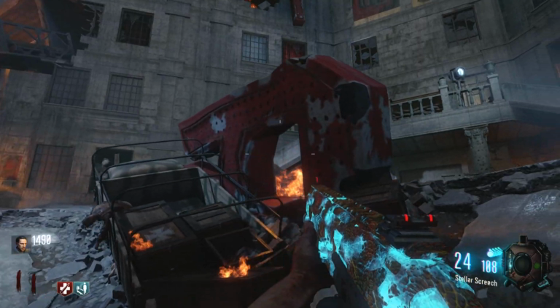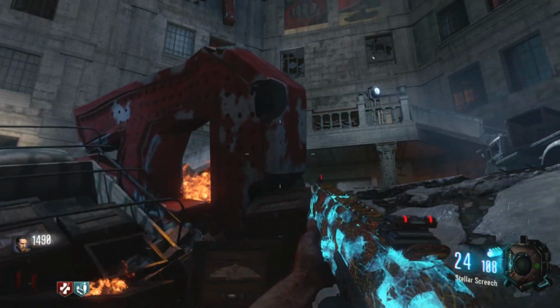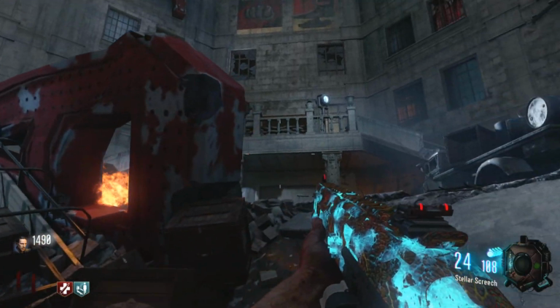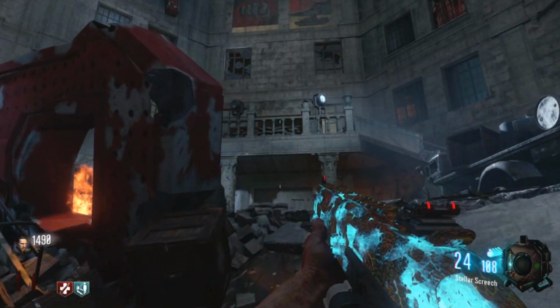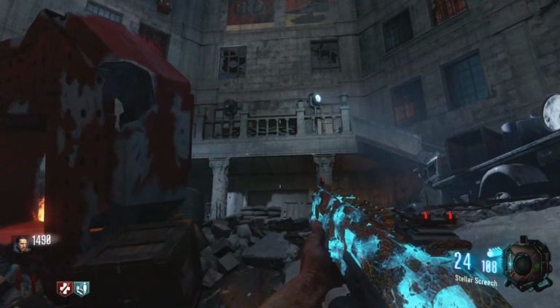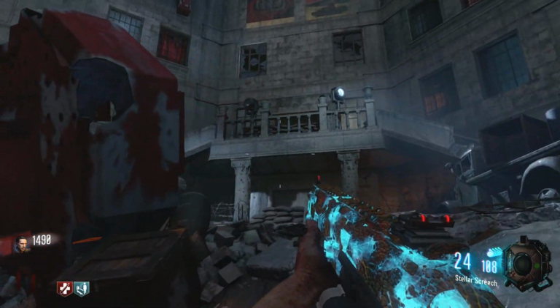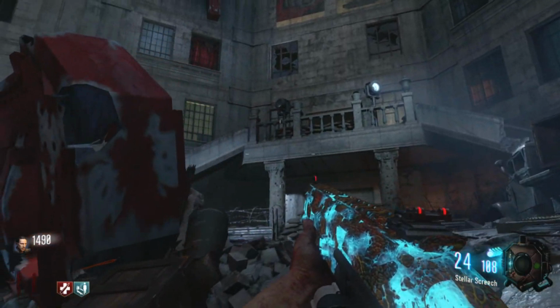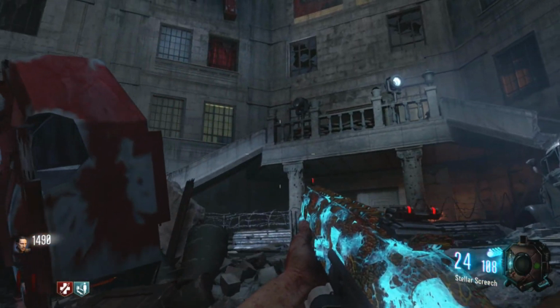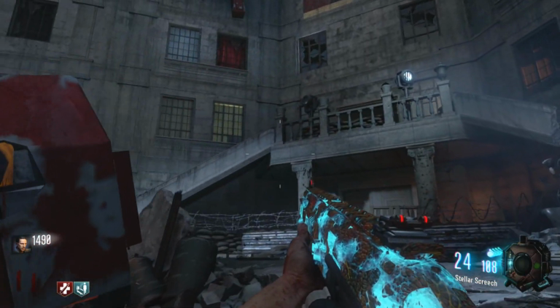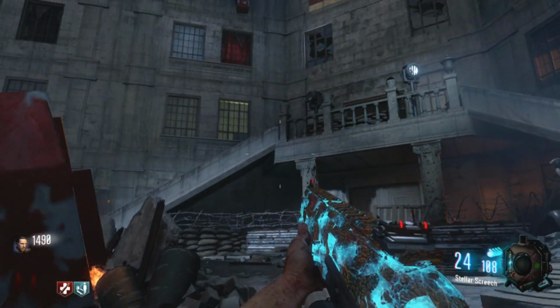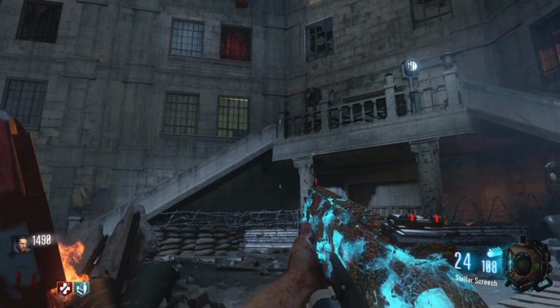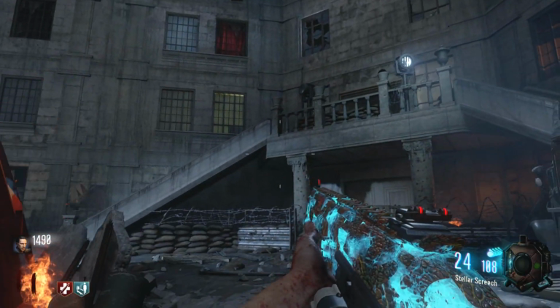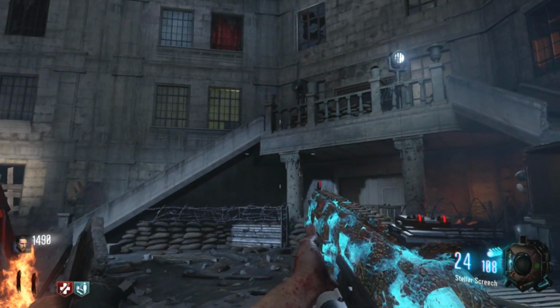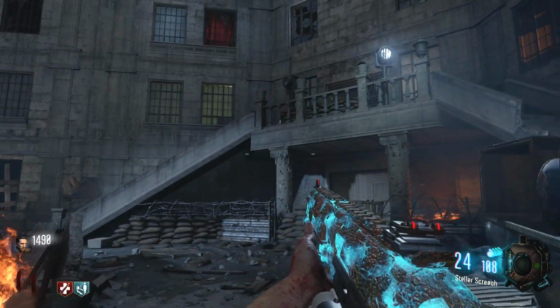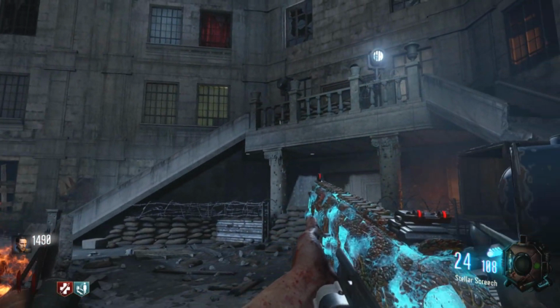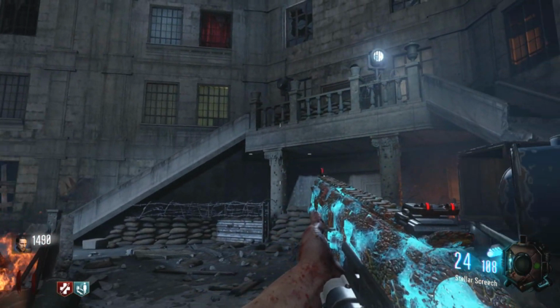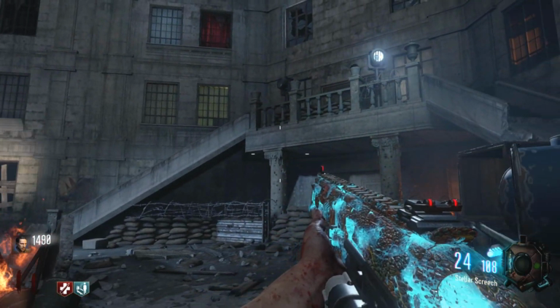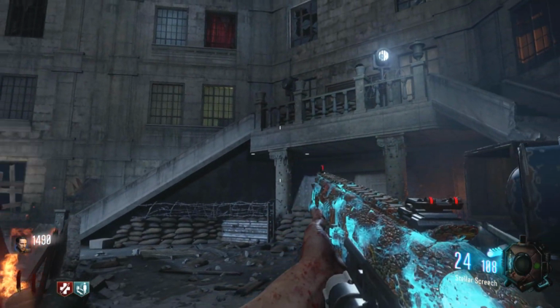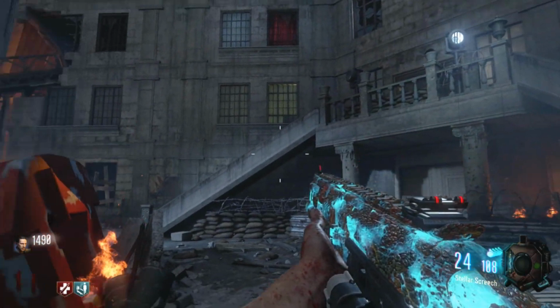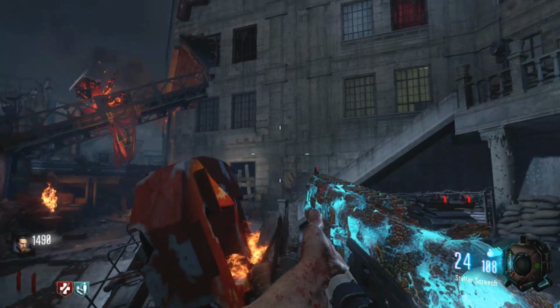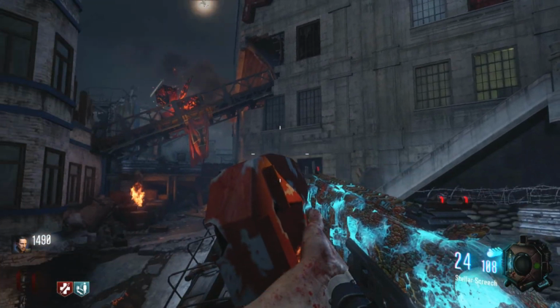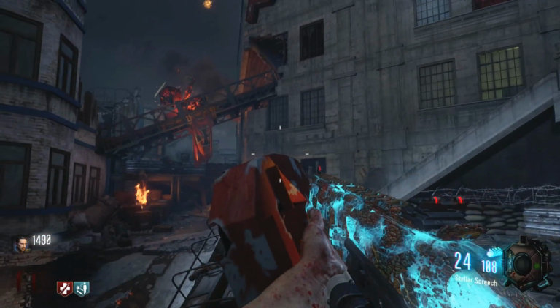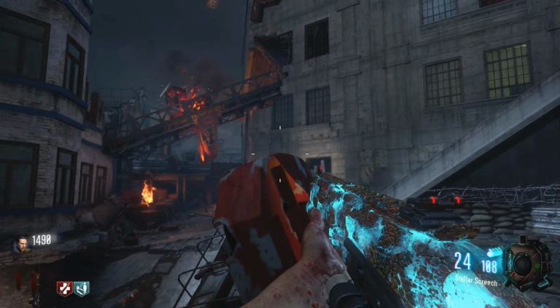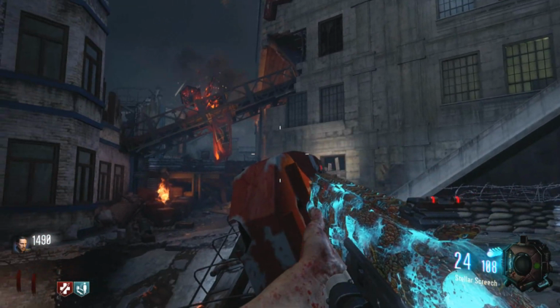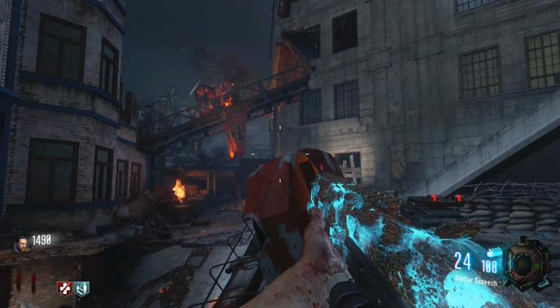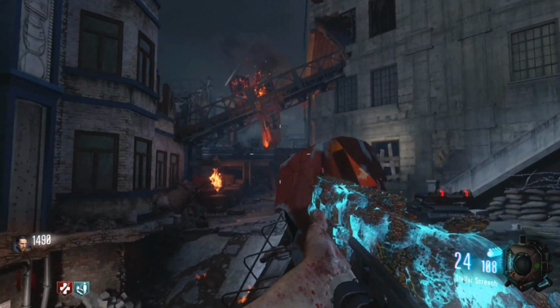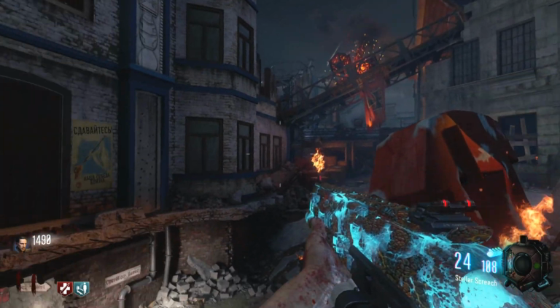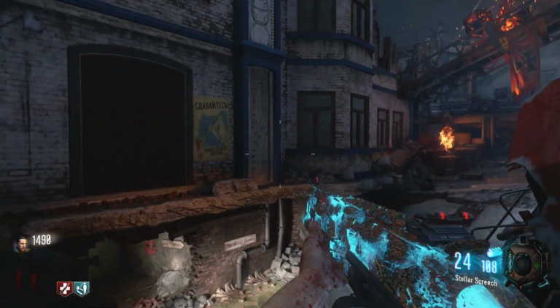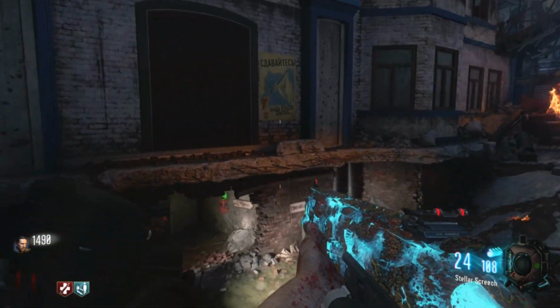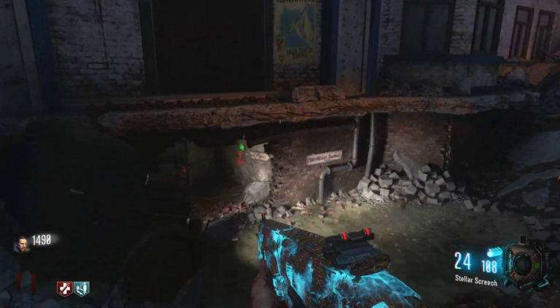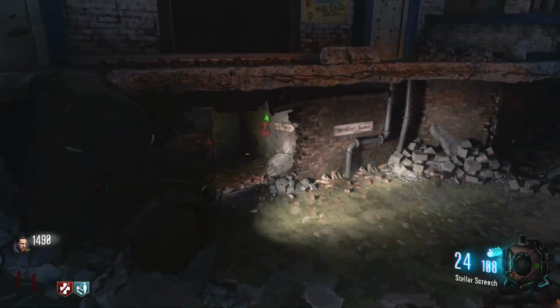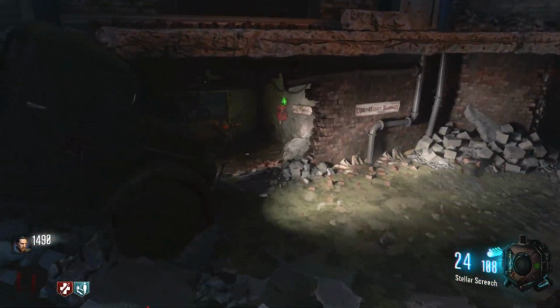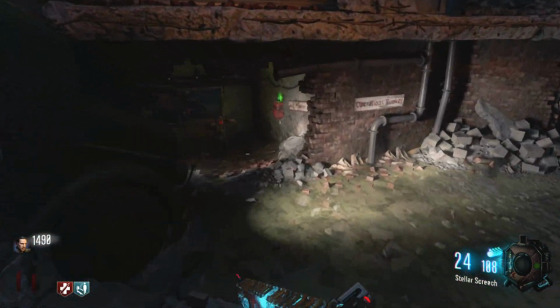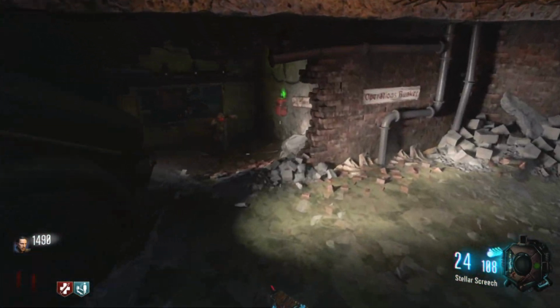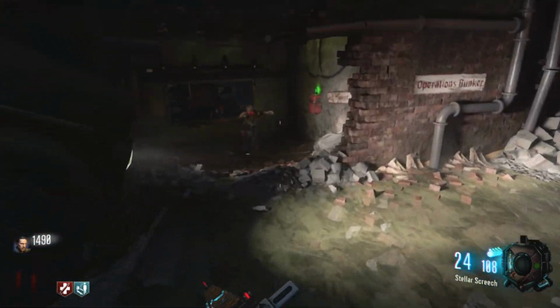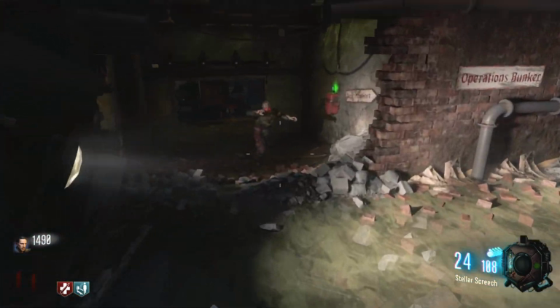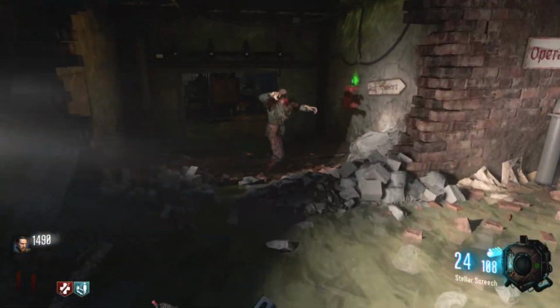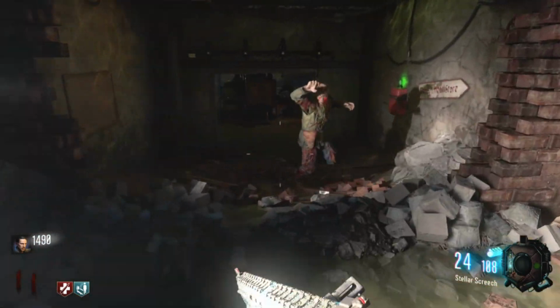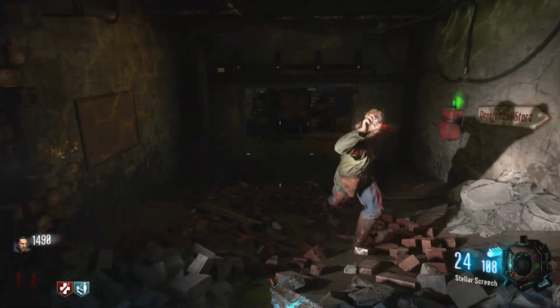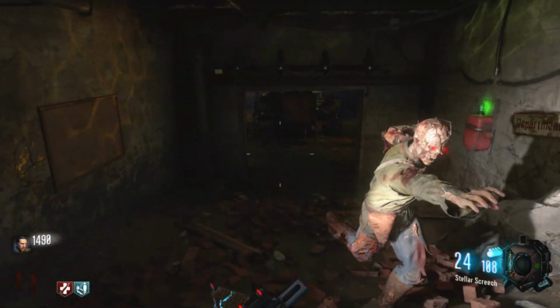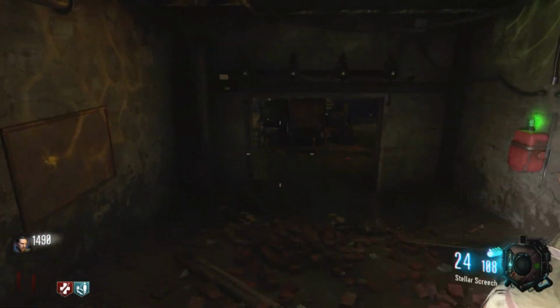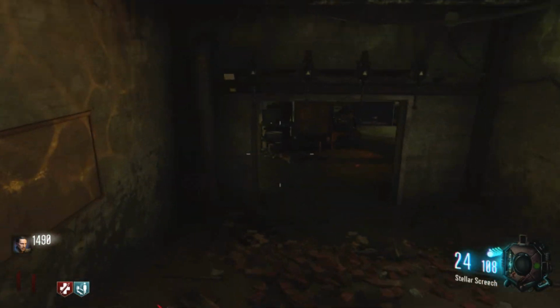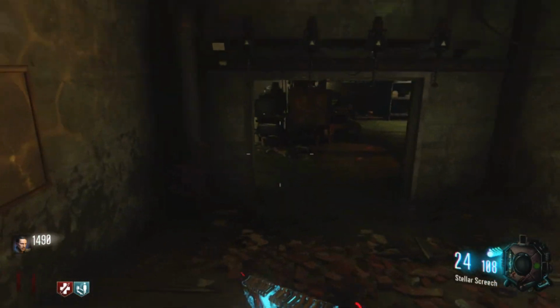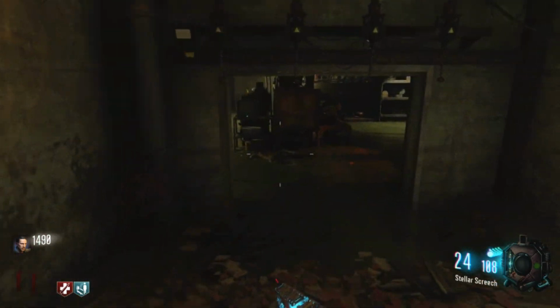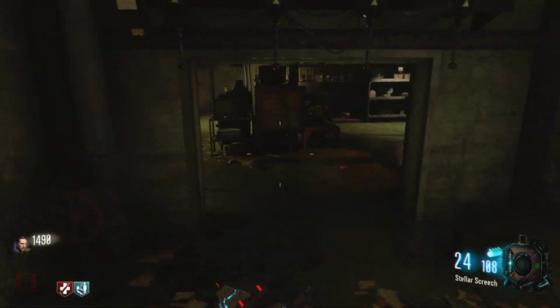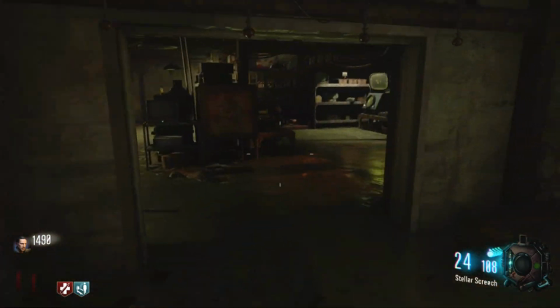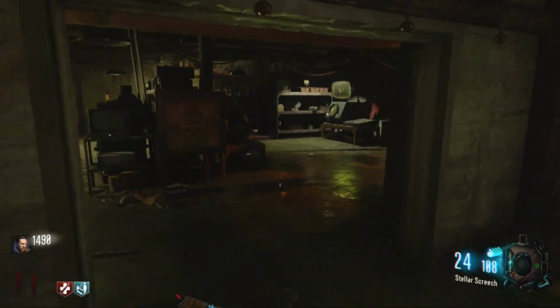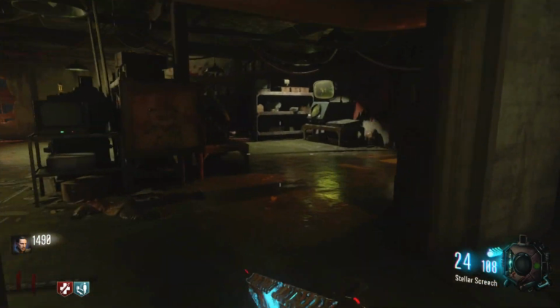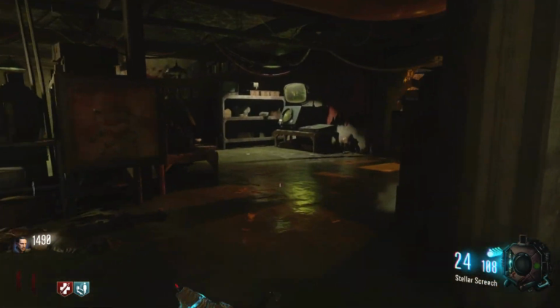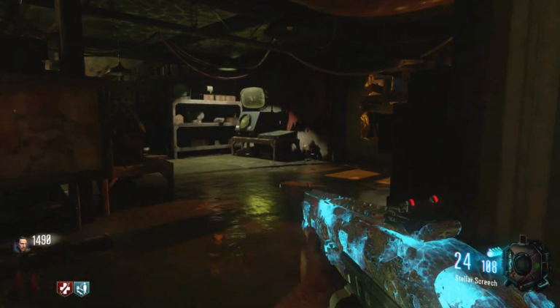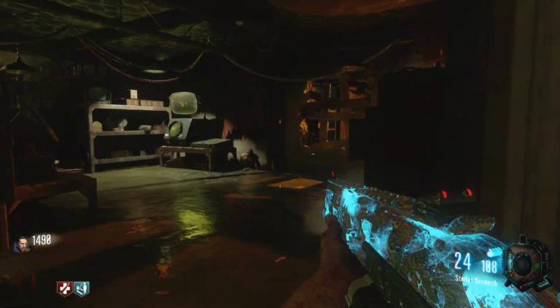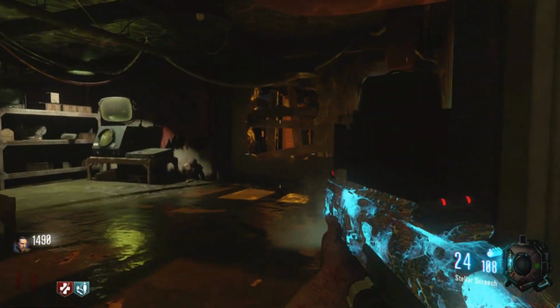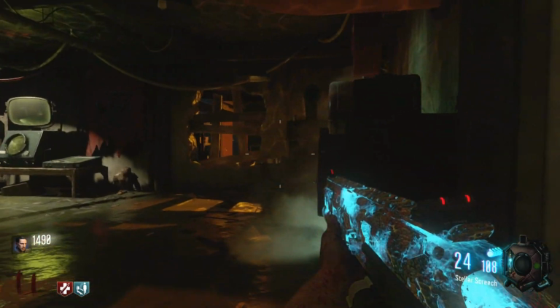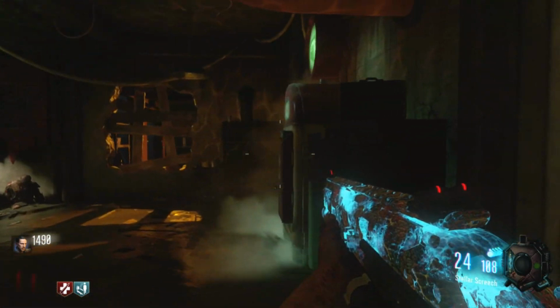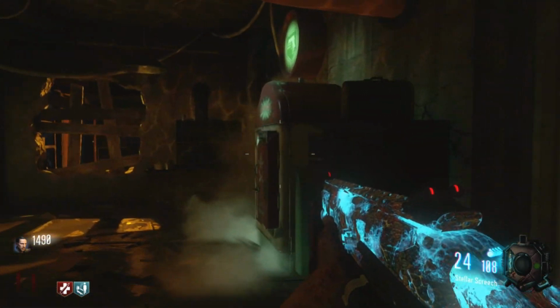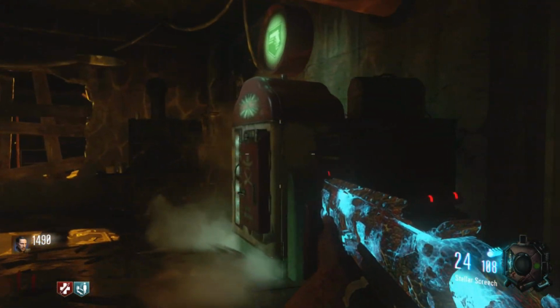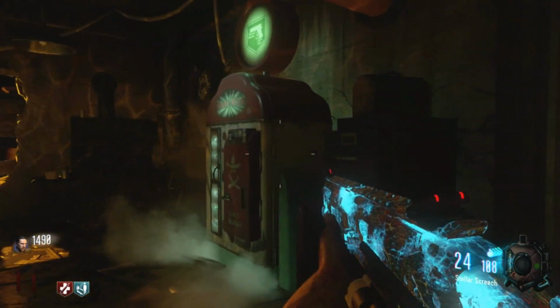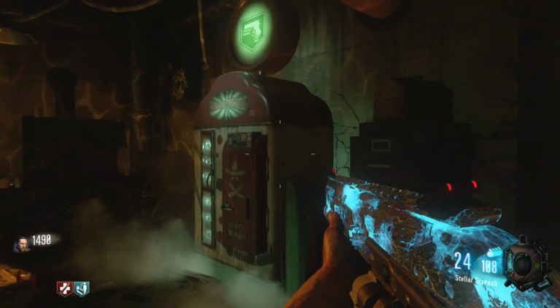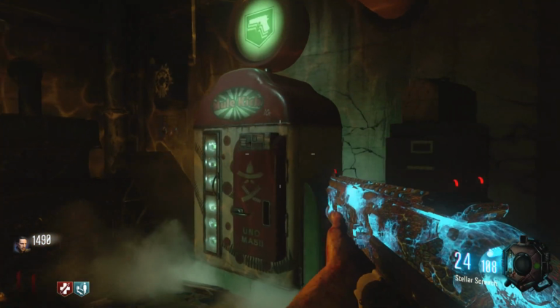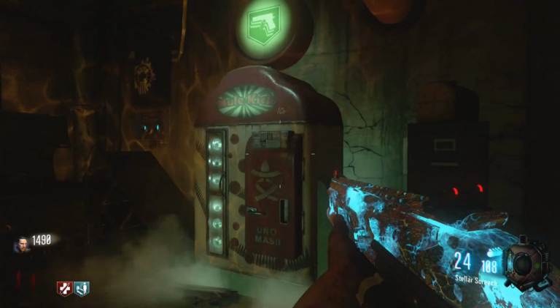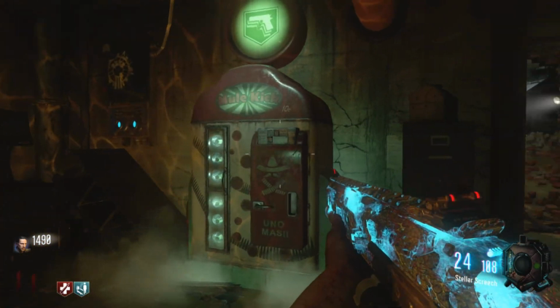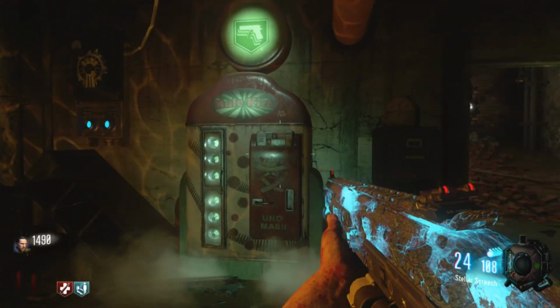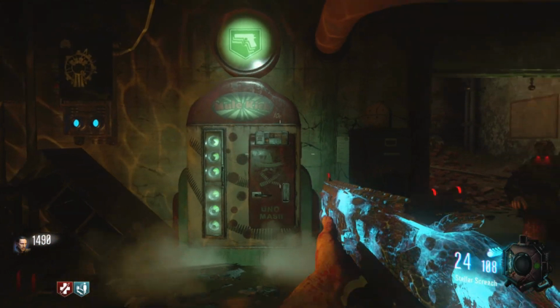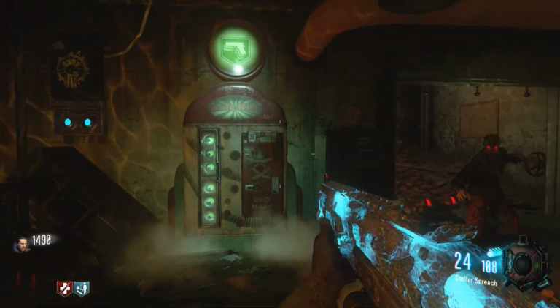Go out and down the staircase from the Juggernog room and you'll enter this area. Come into the bunker and on your immediate right is Mule Kick.